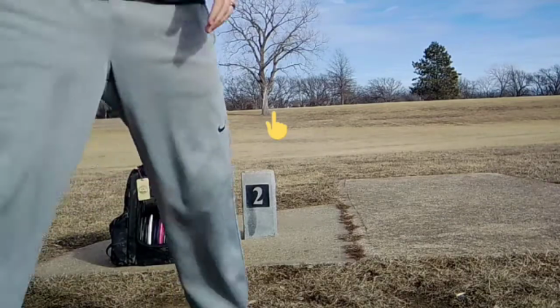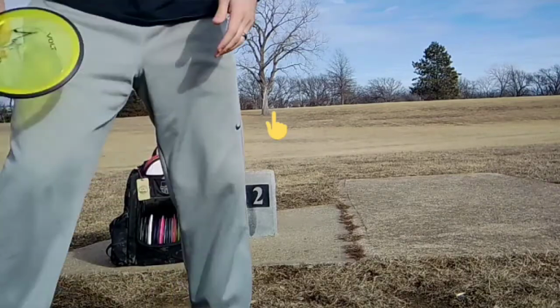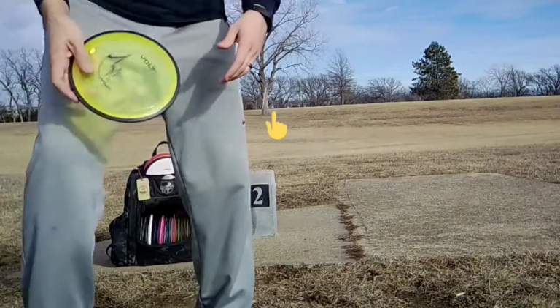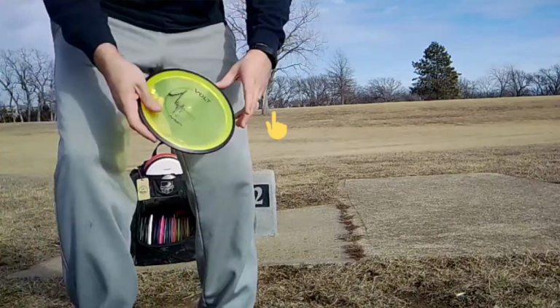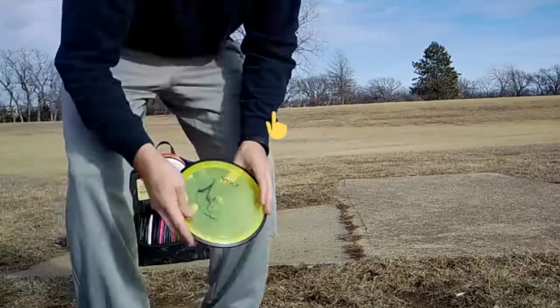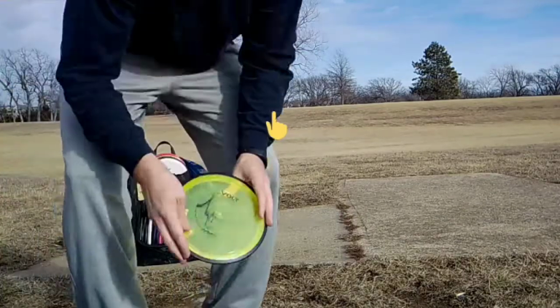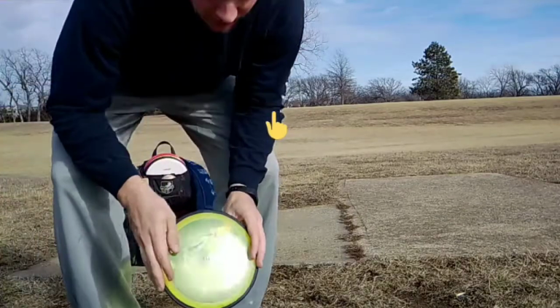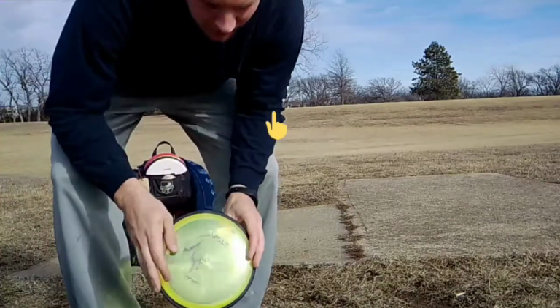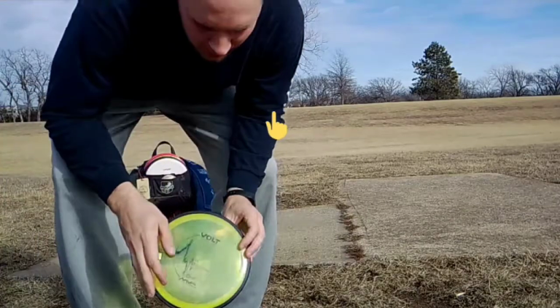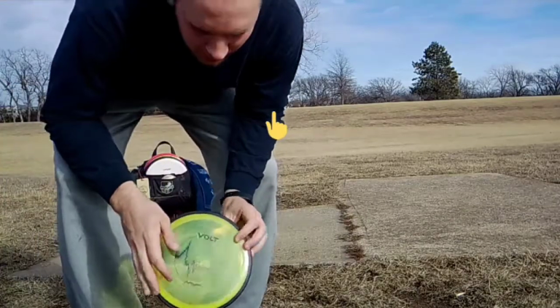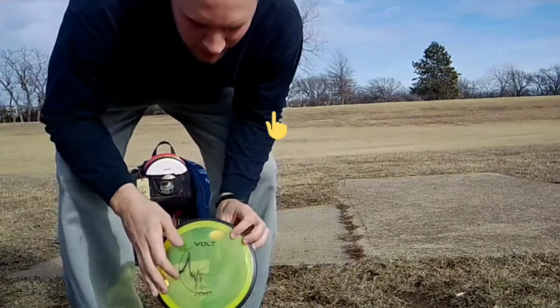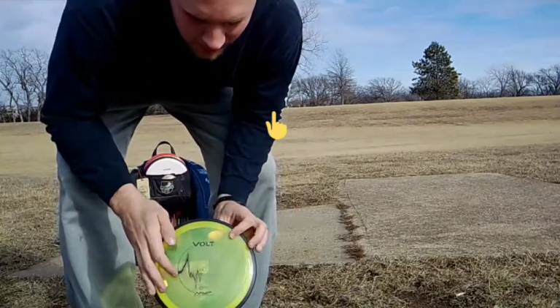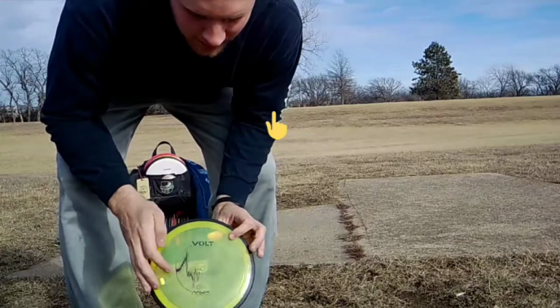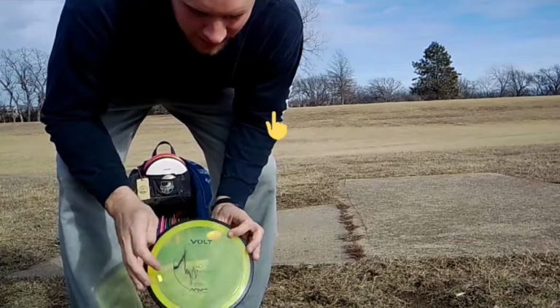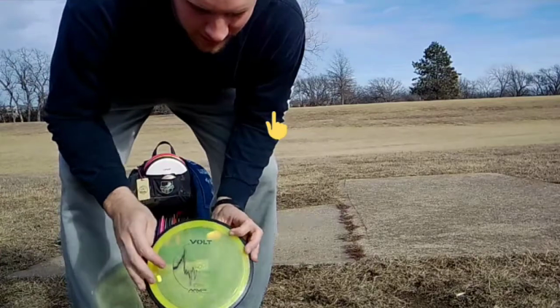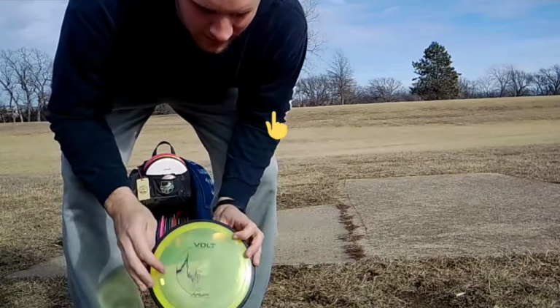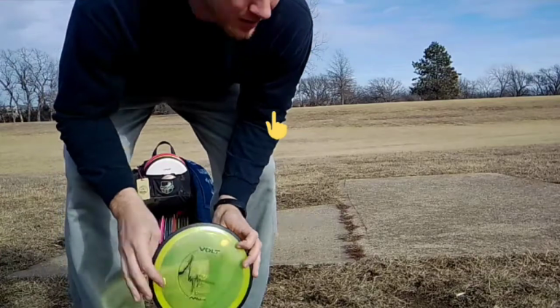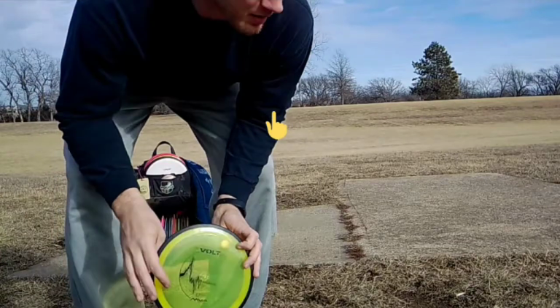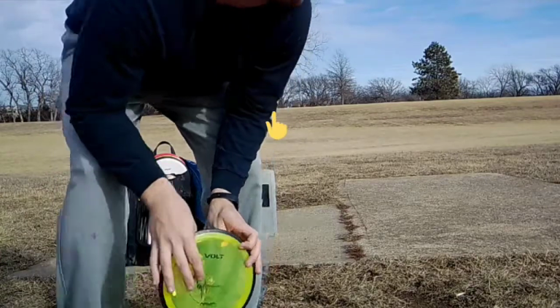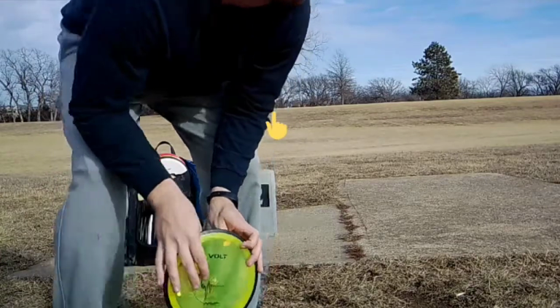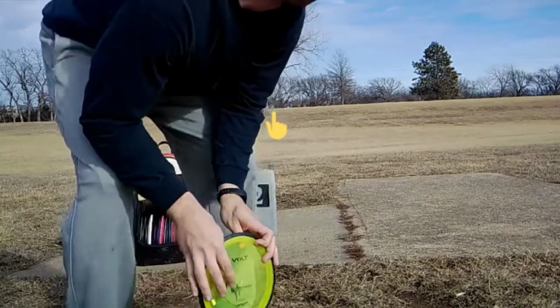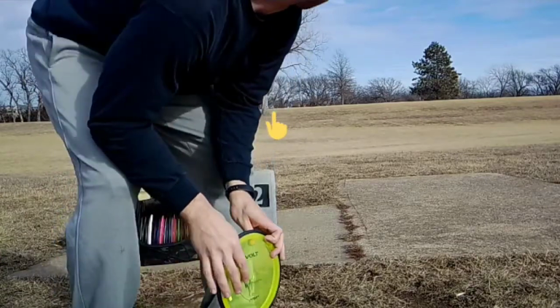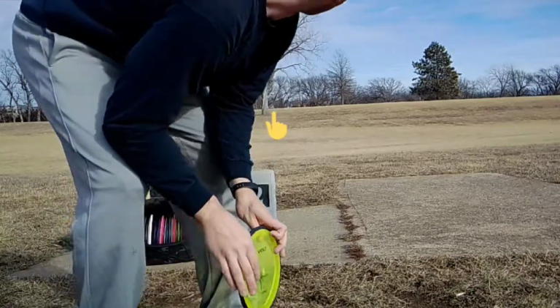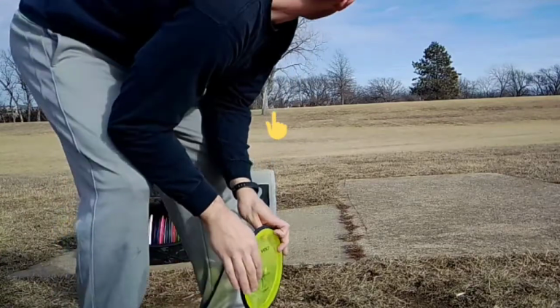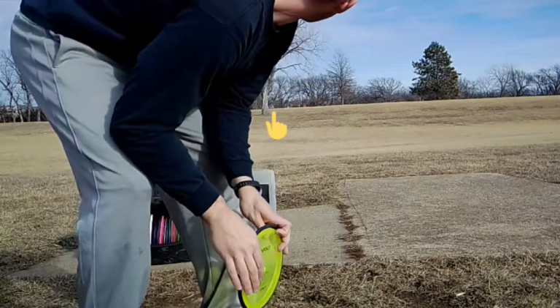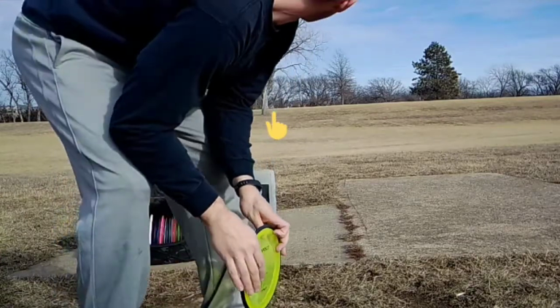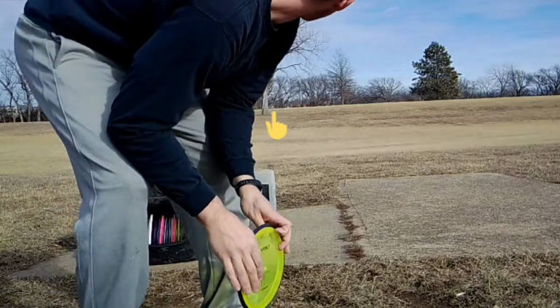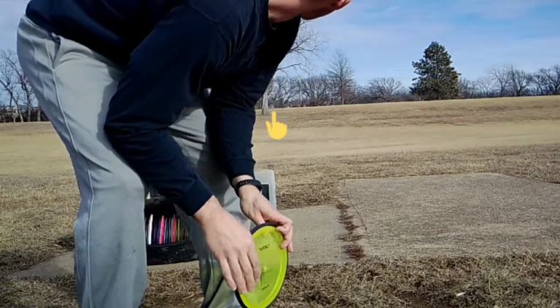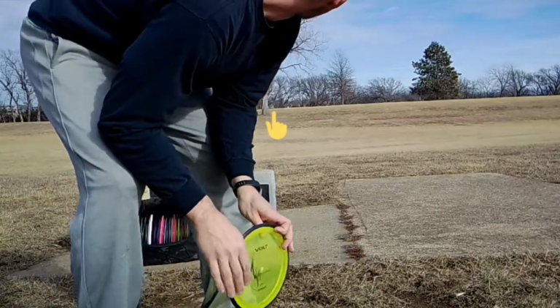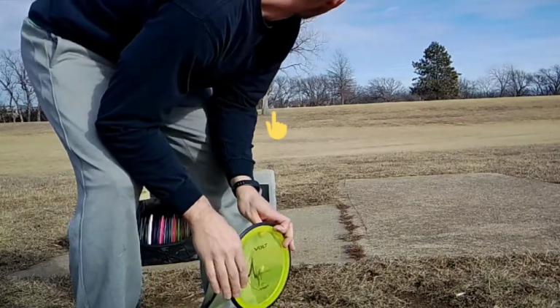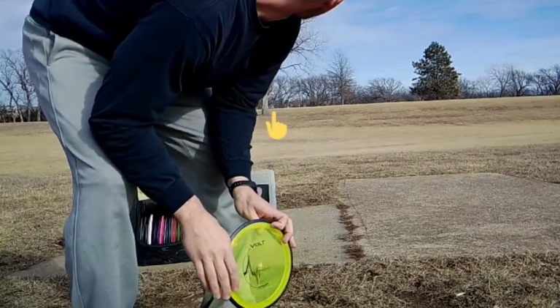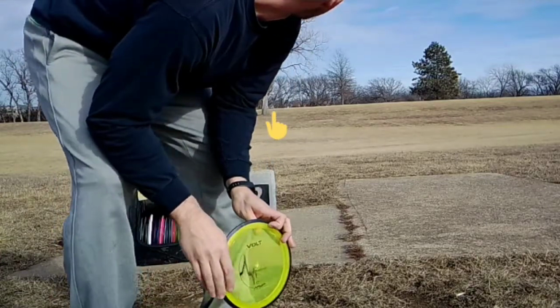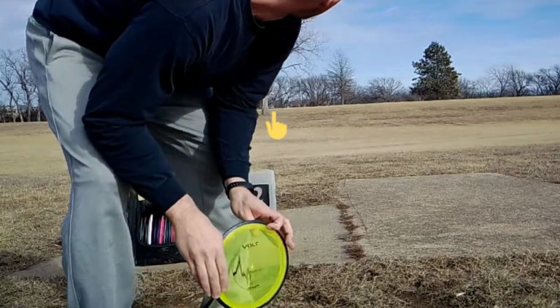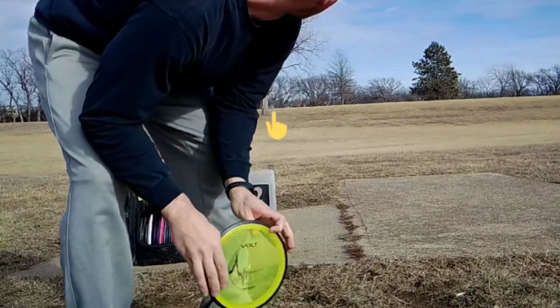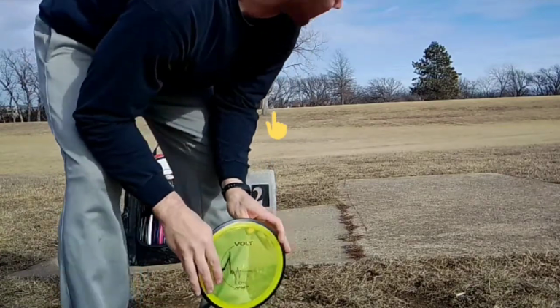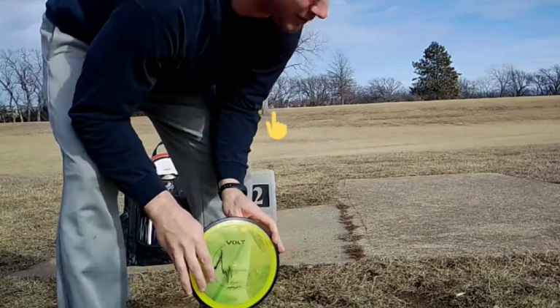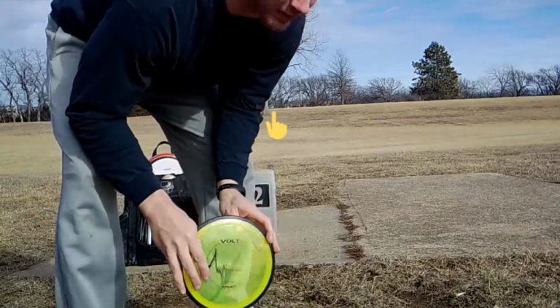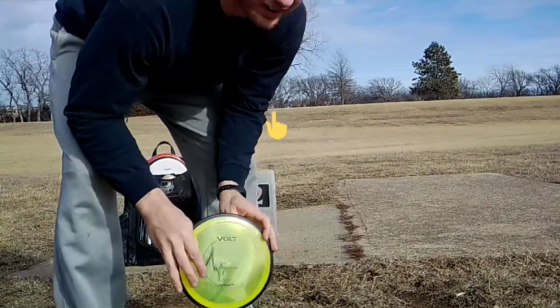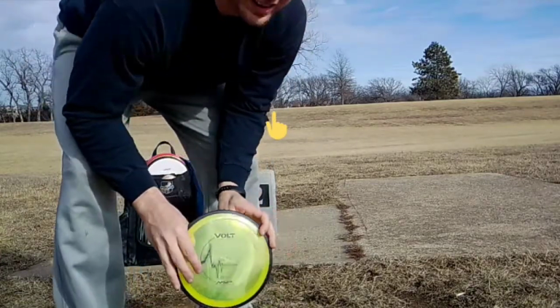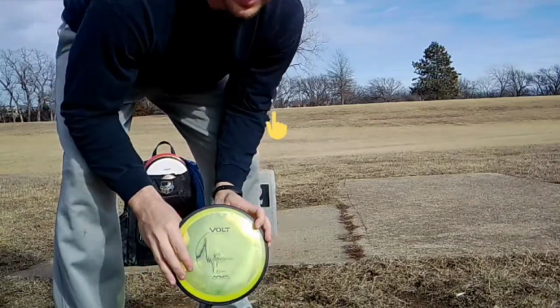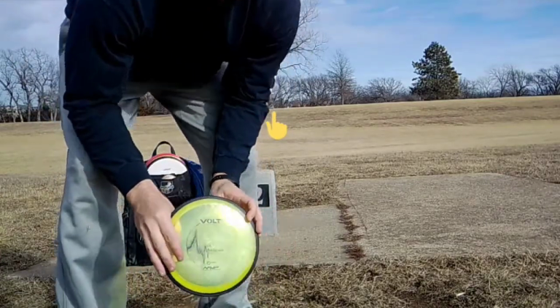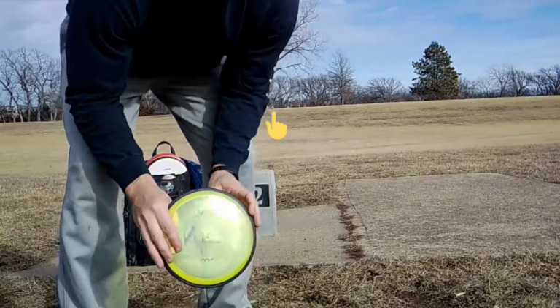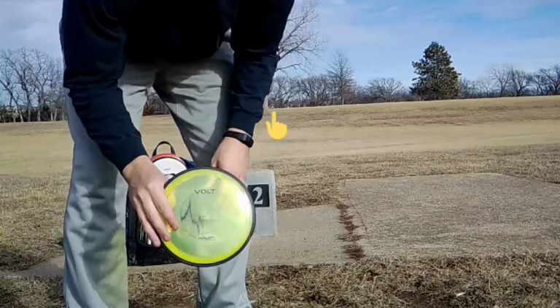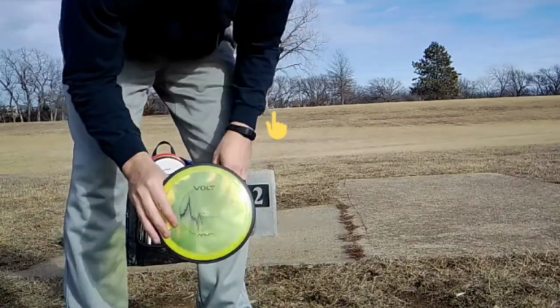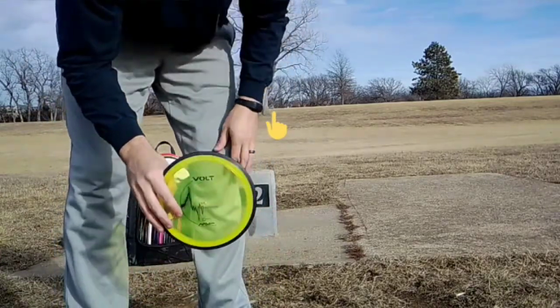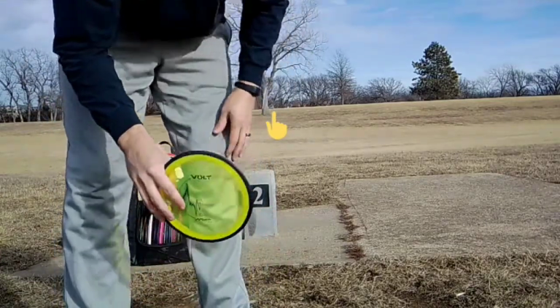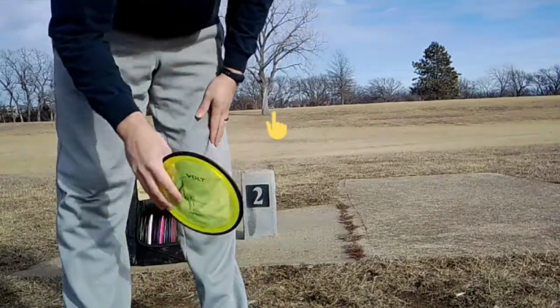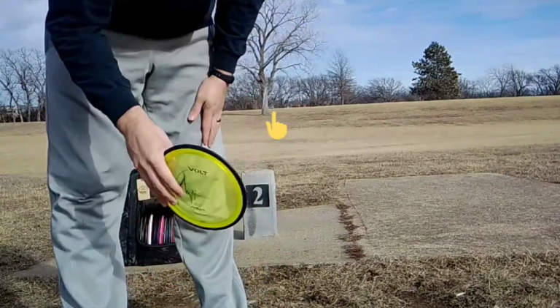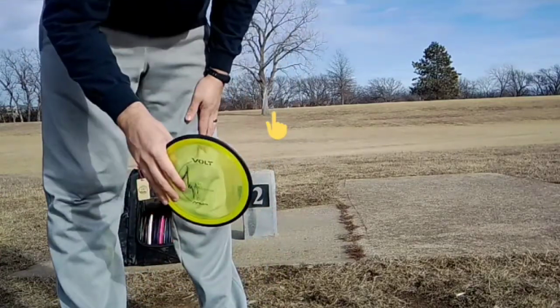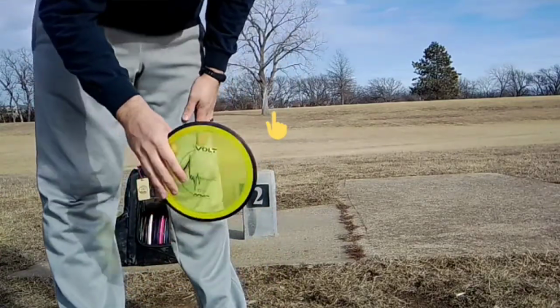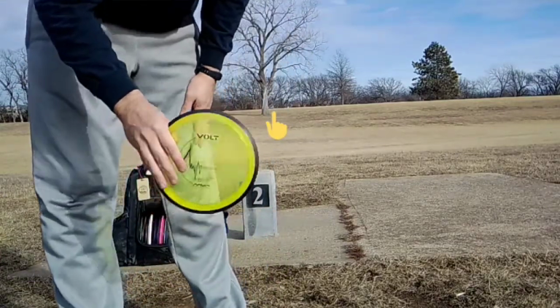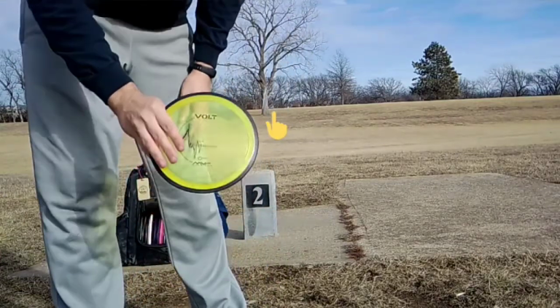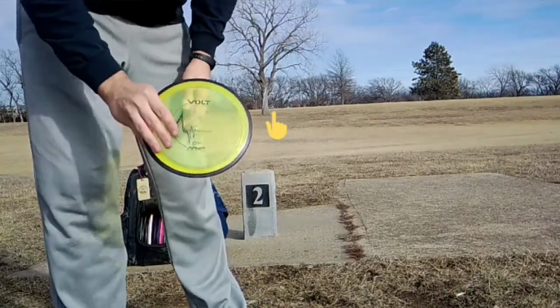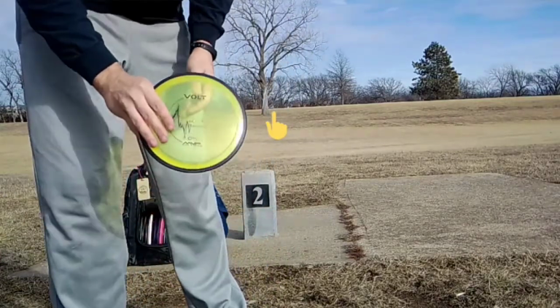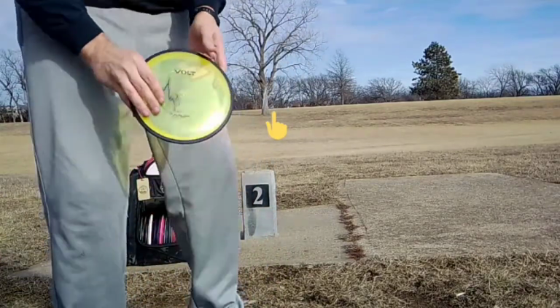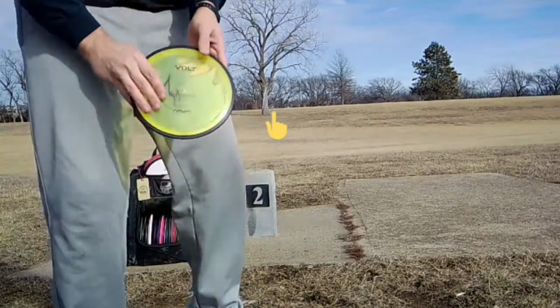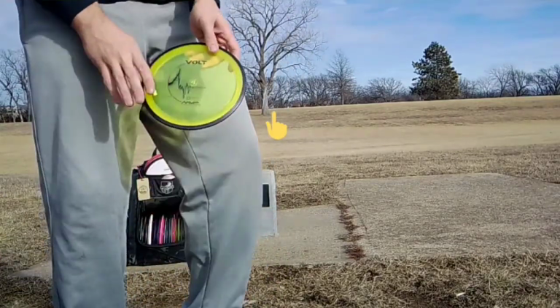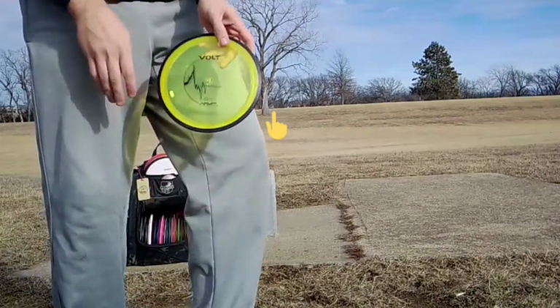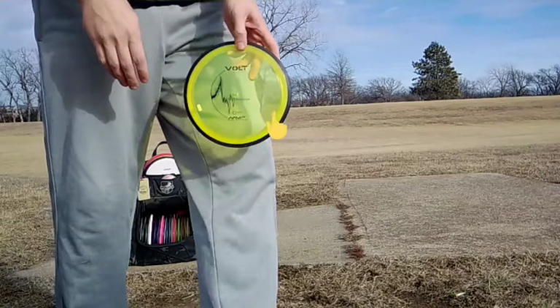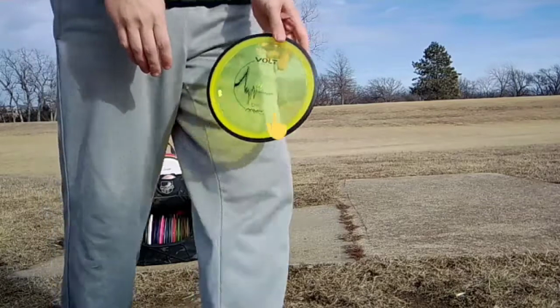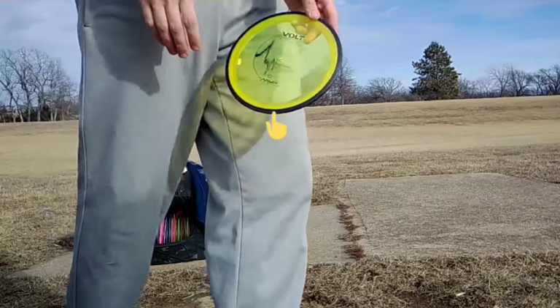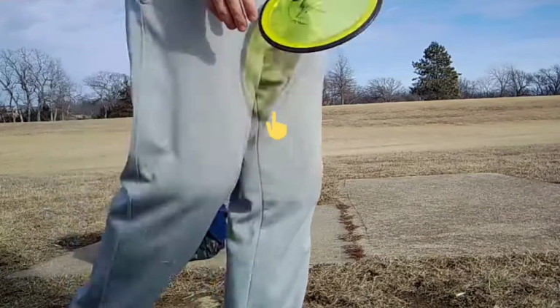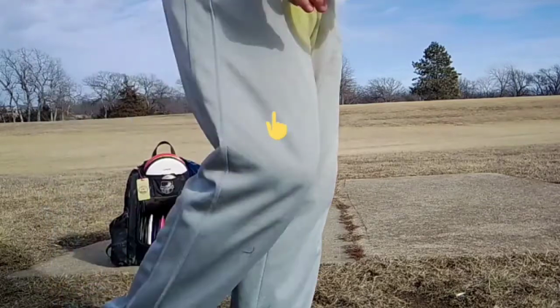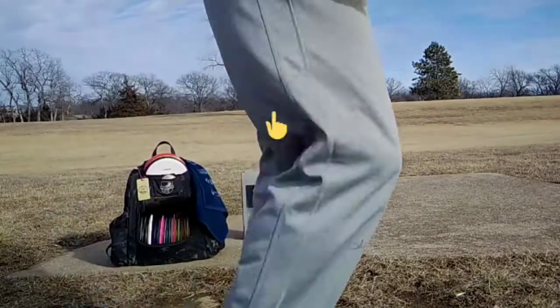Alright, hole 2, about 325 feet straight ahead, throwing the Volt.